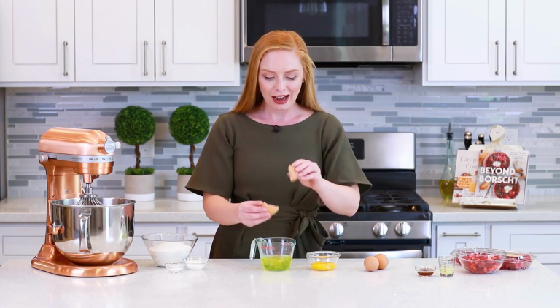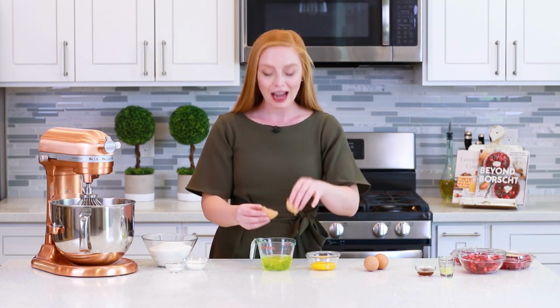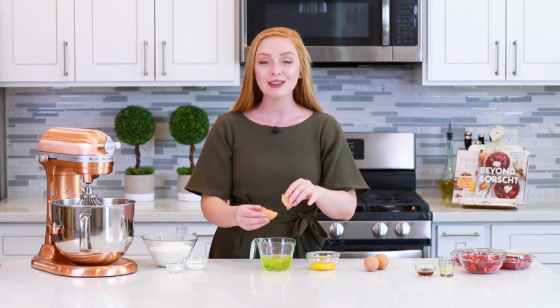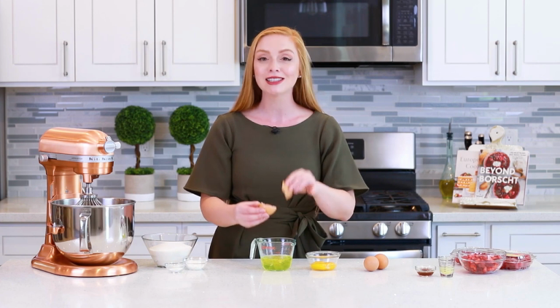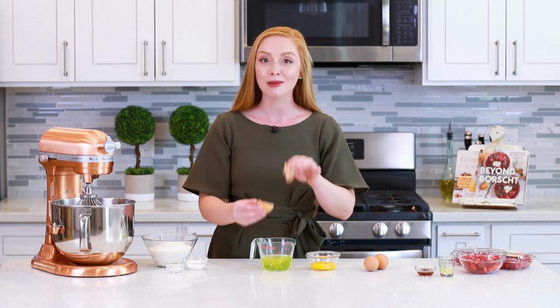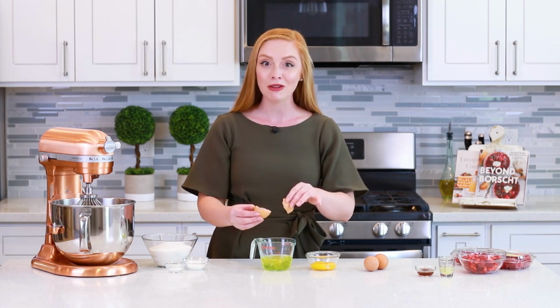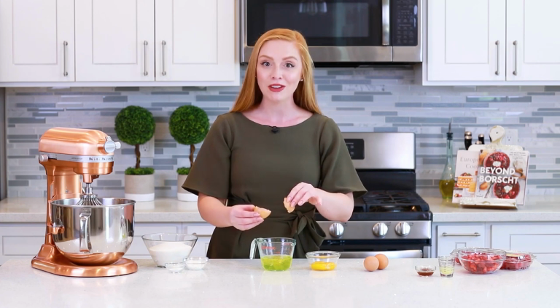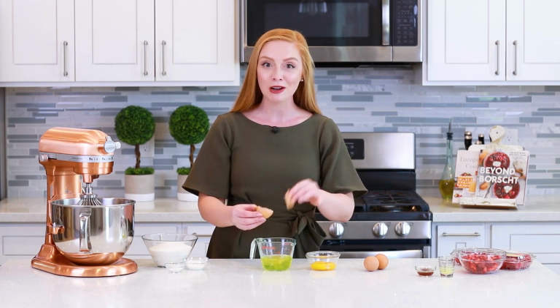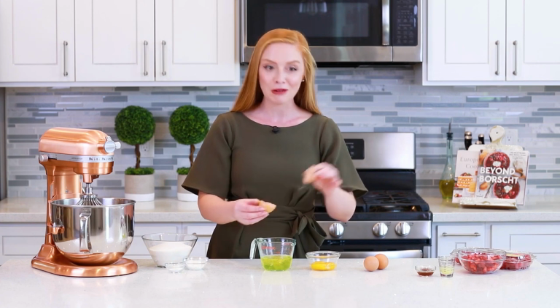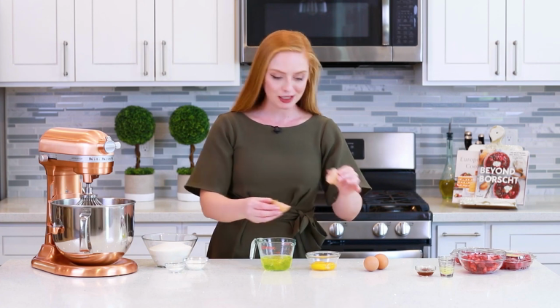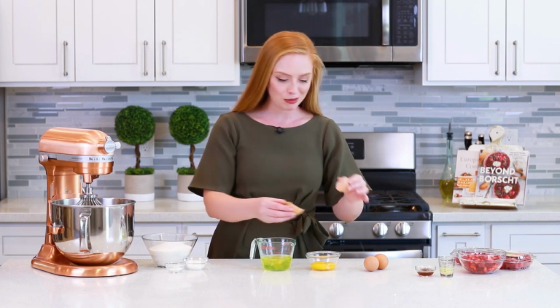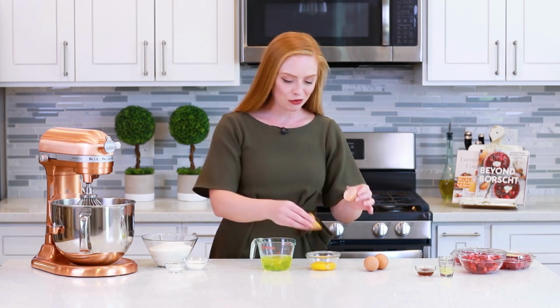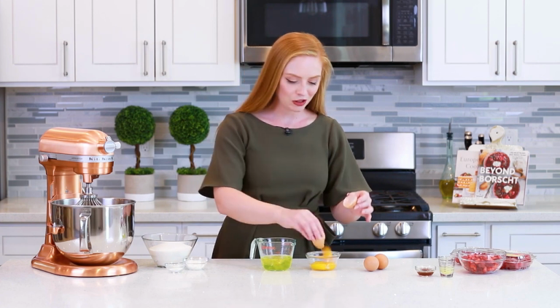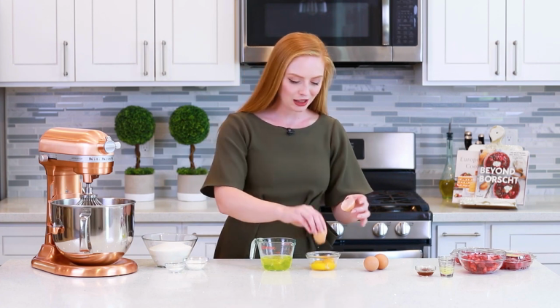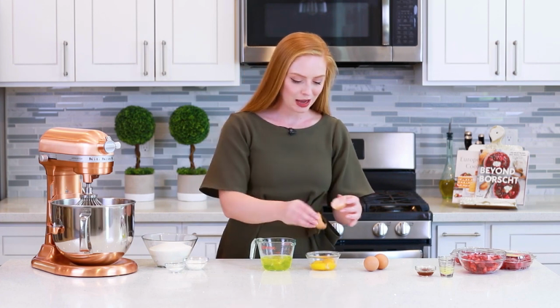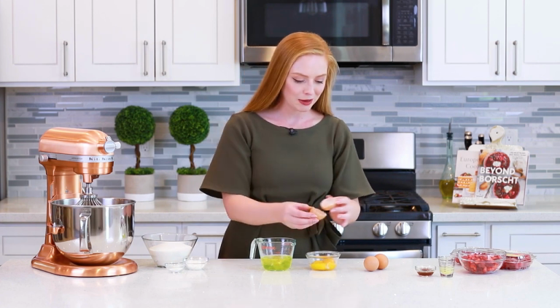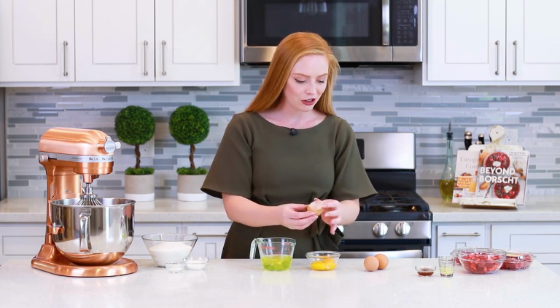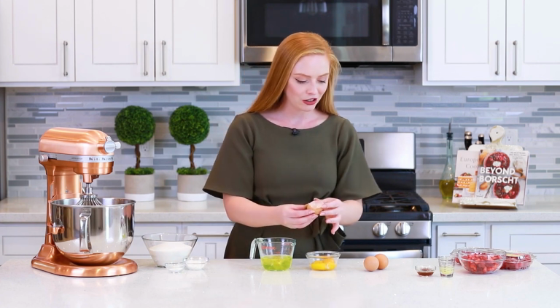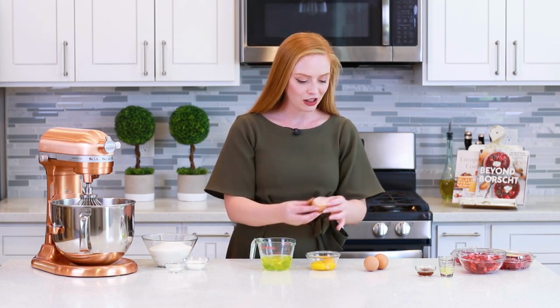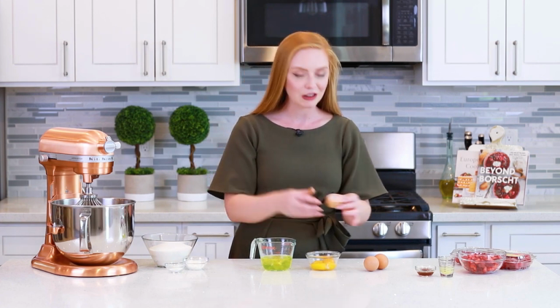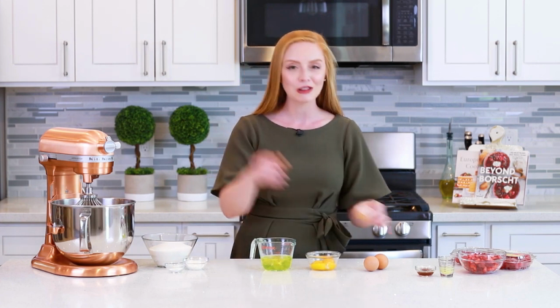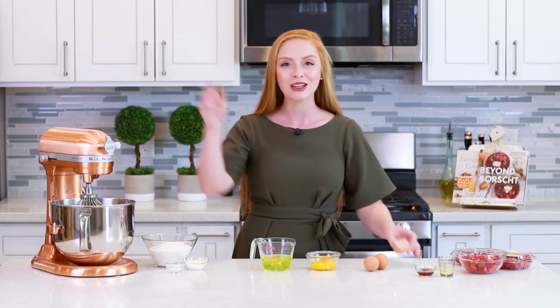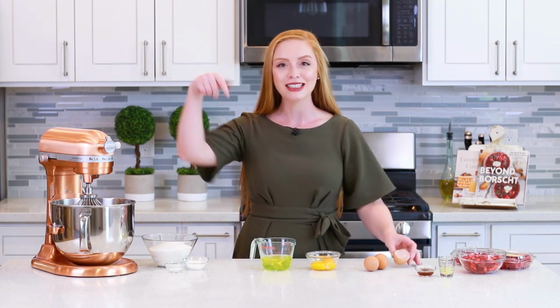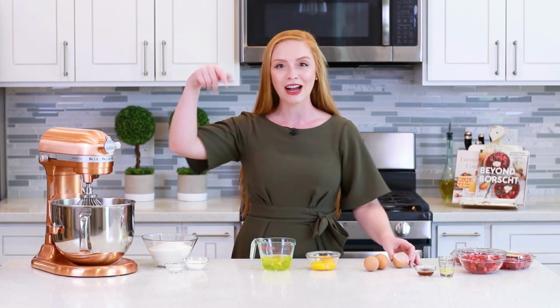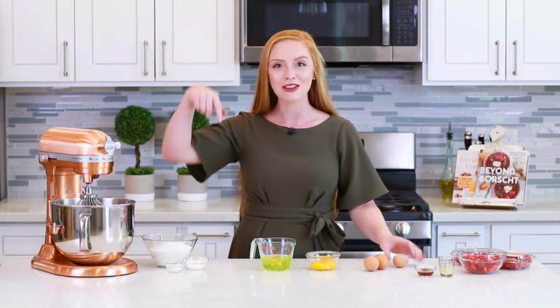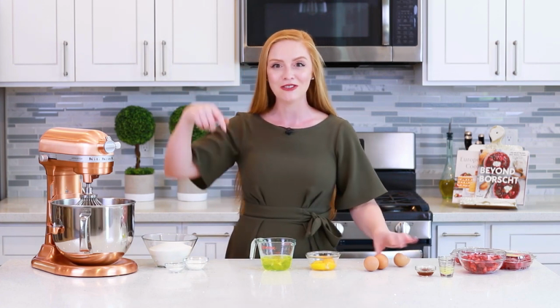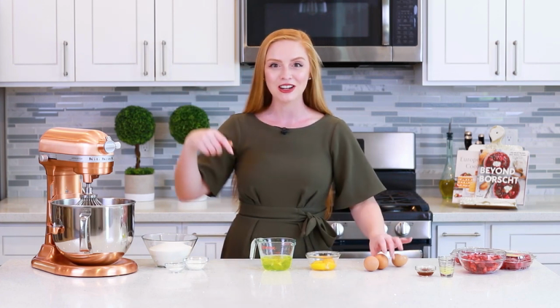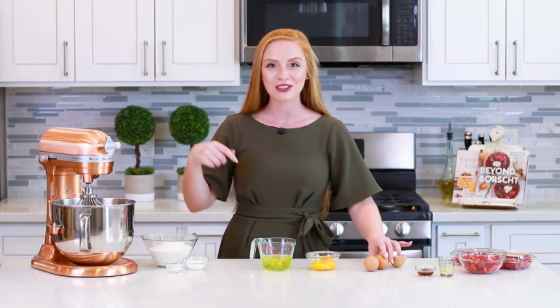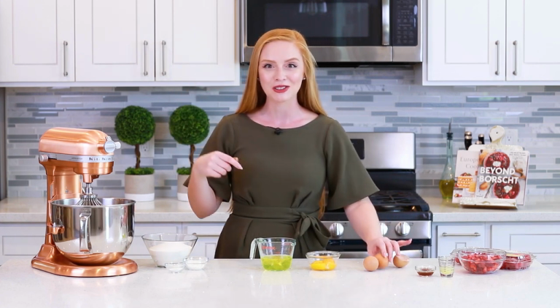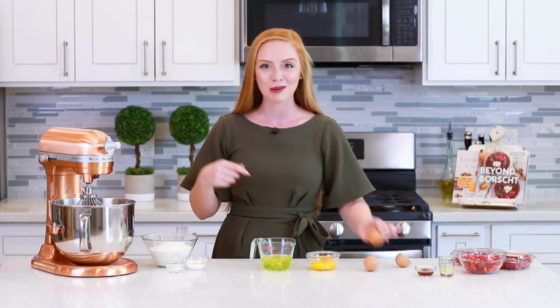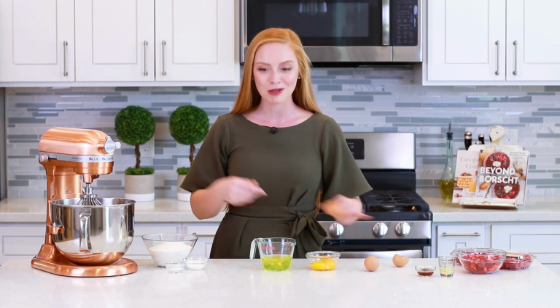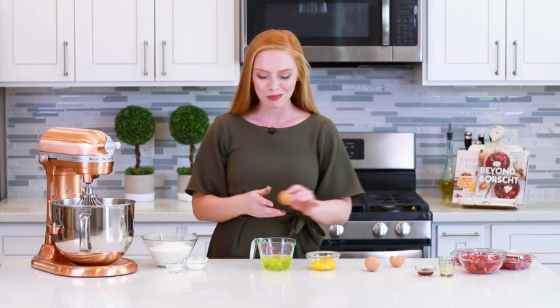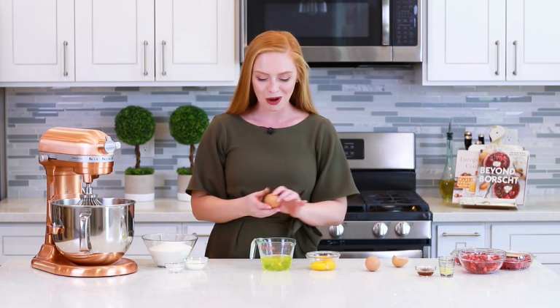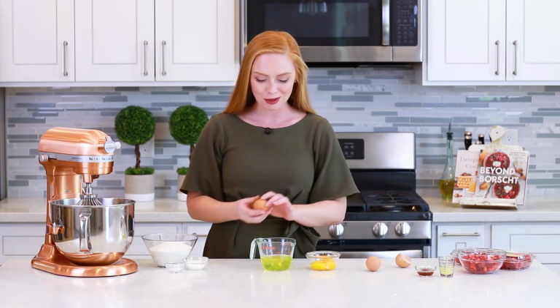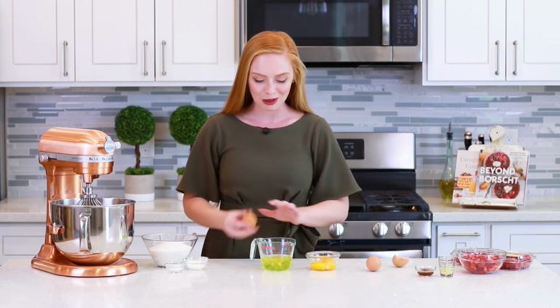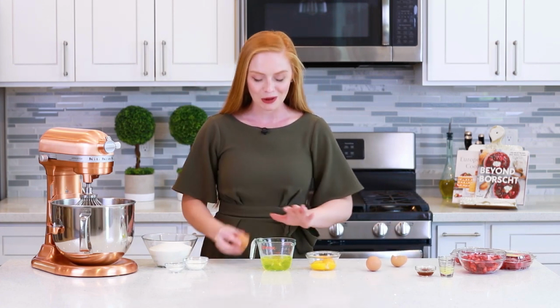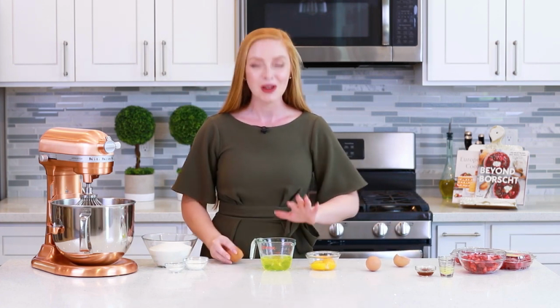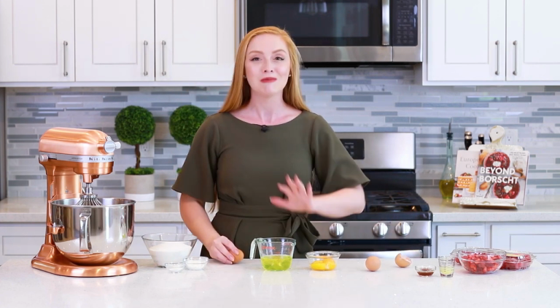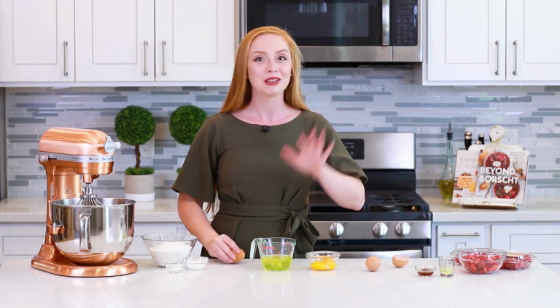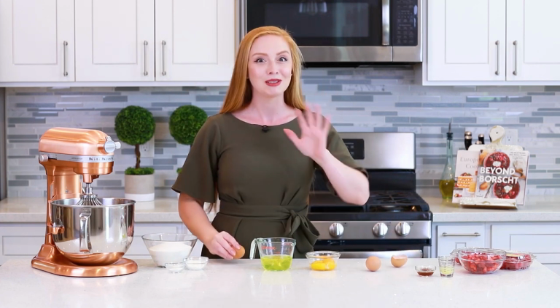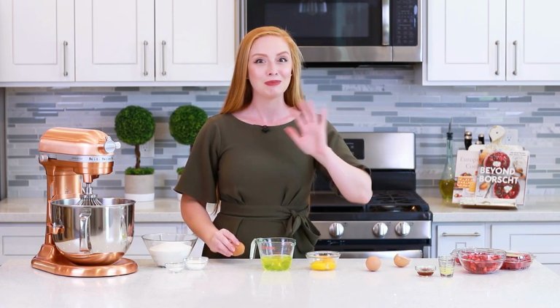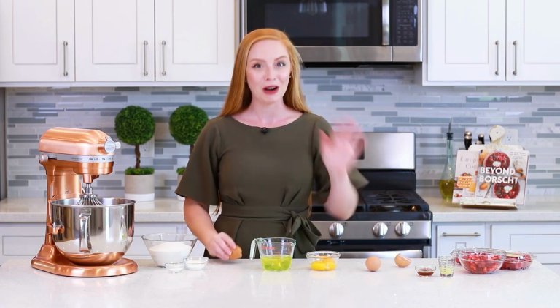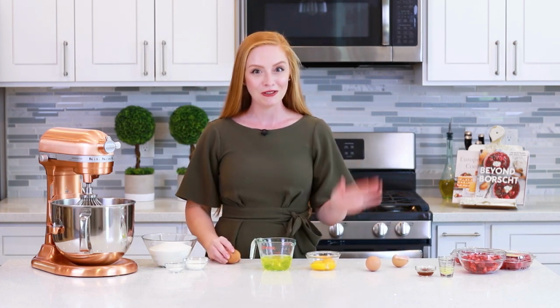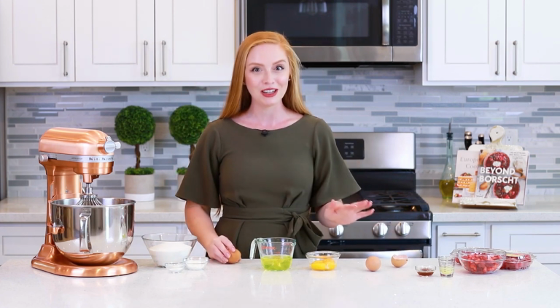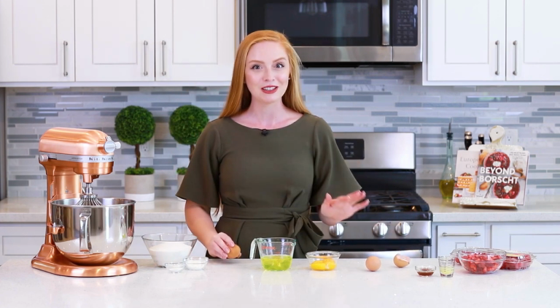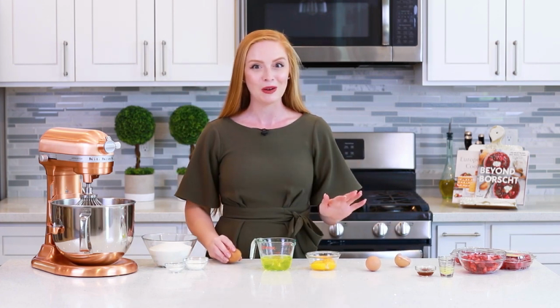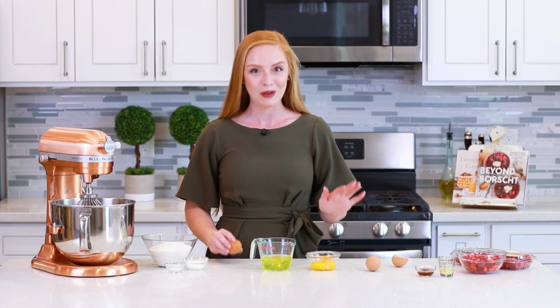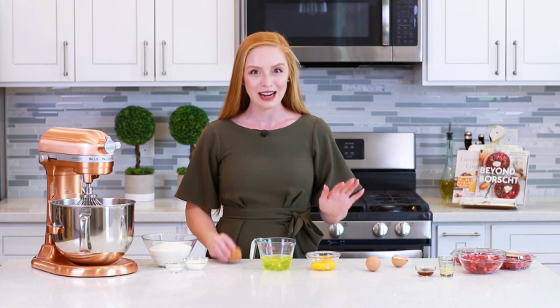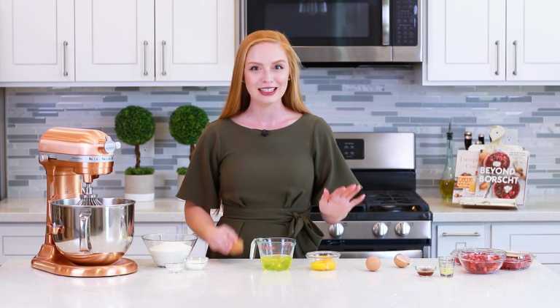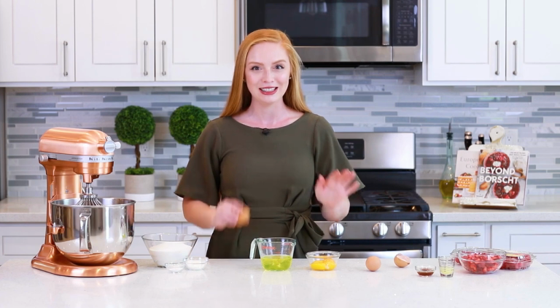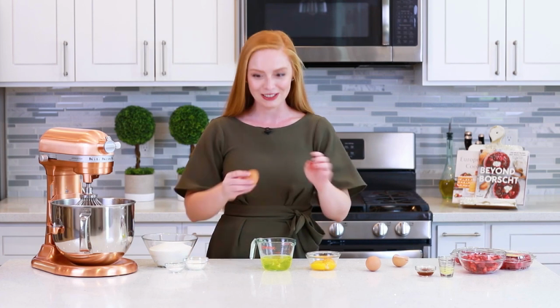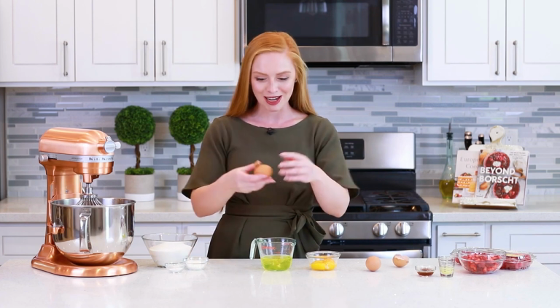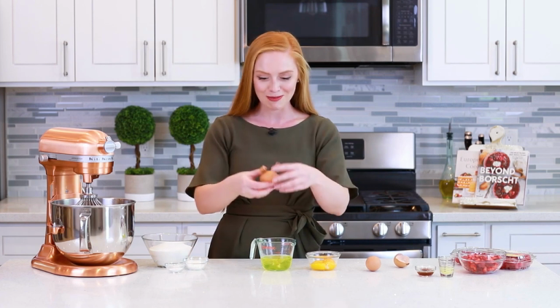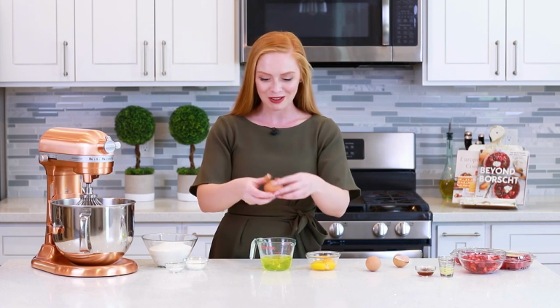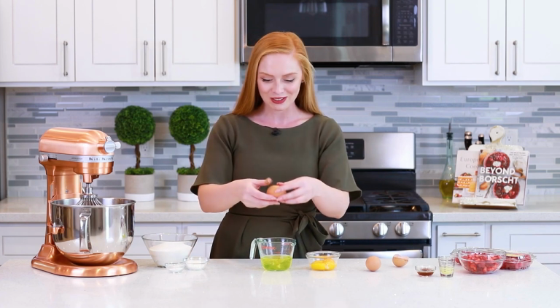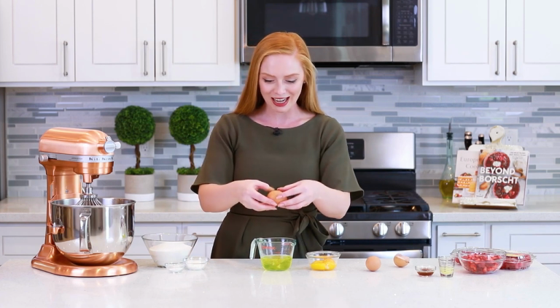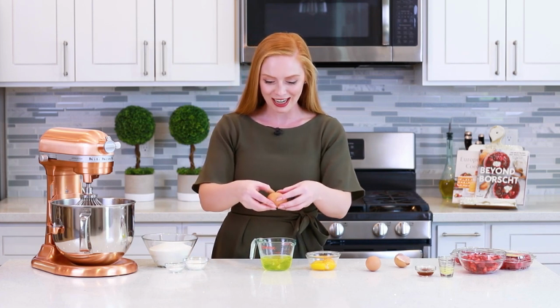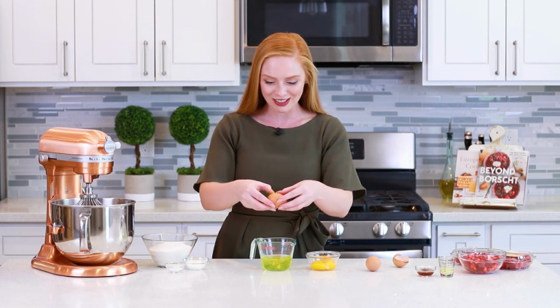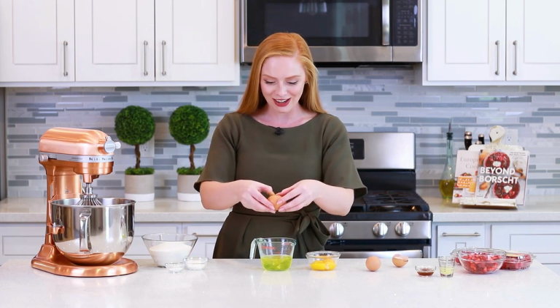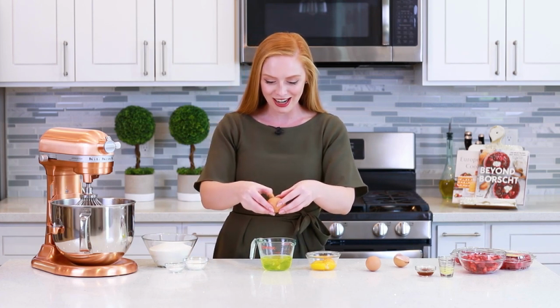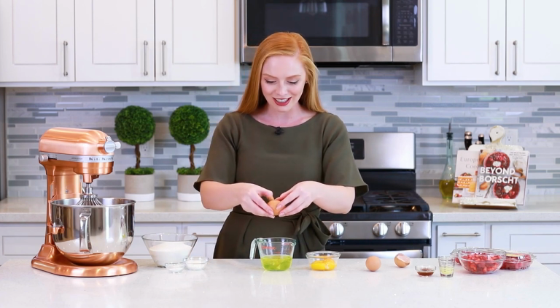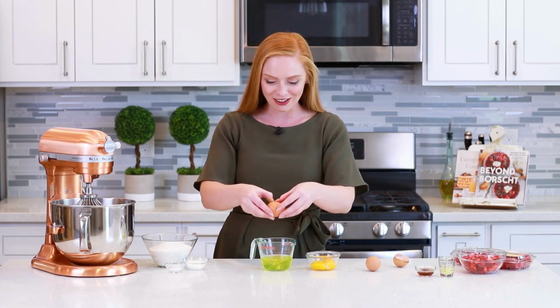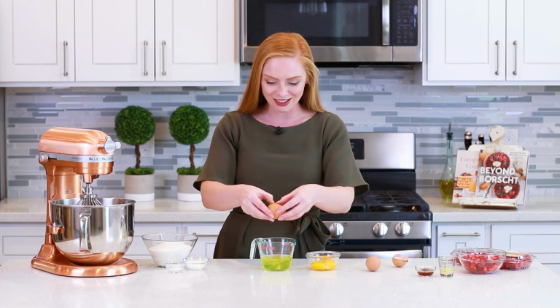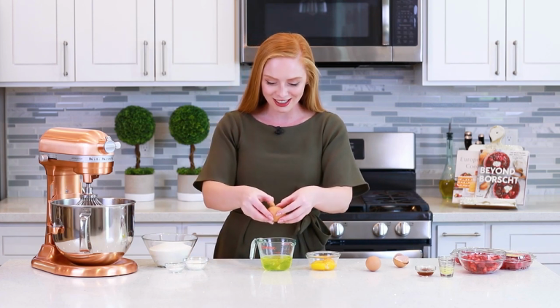I have a separate video recipe for the lemon curd — I'll include it down in the video description box below — but it's the perfect way to use up those extra egg yolks!